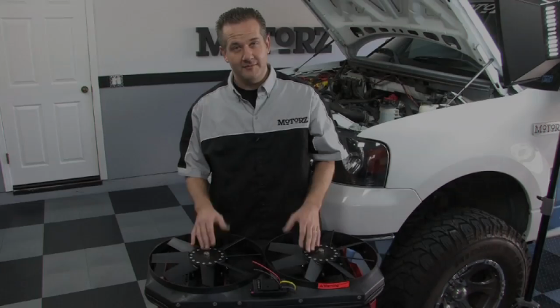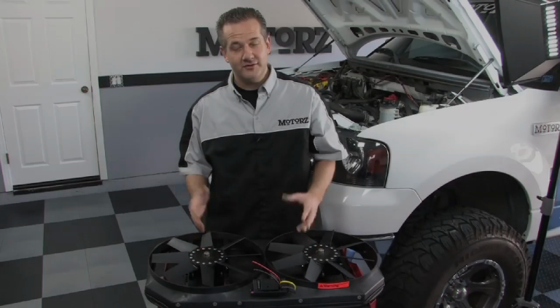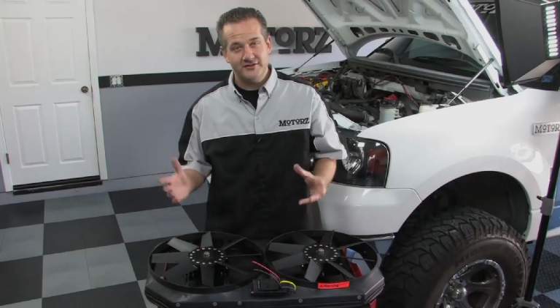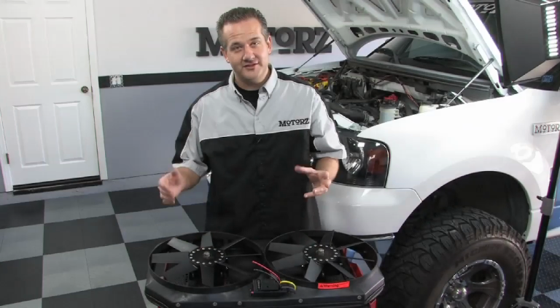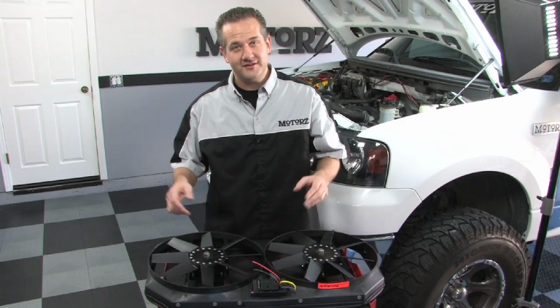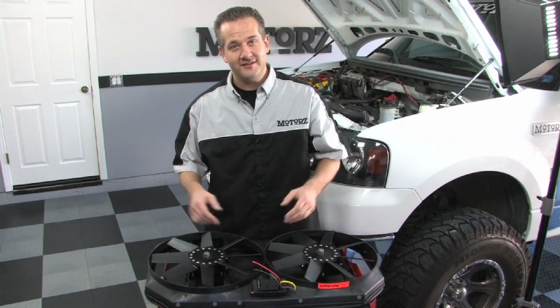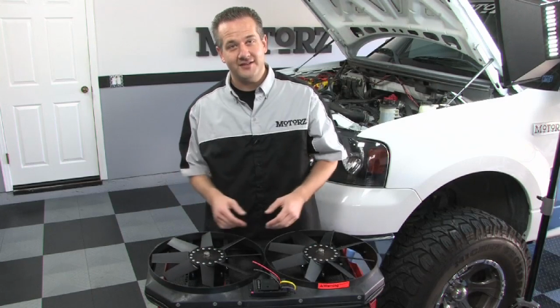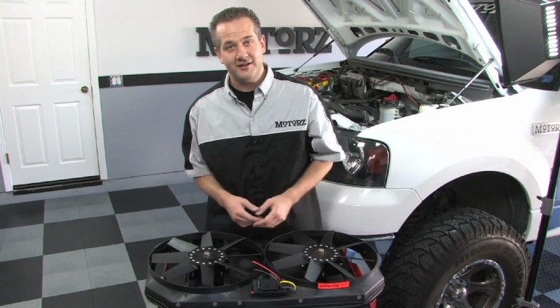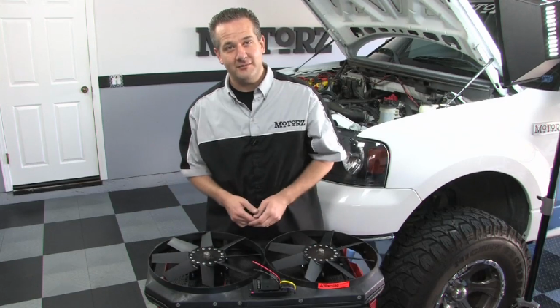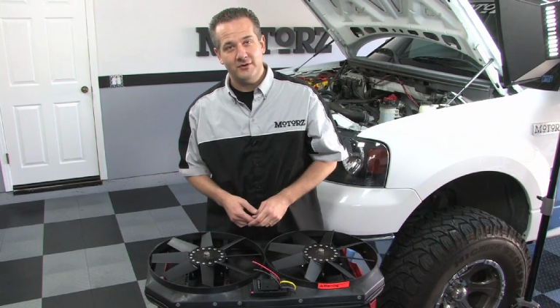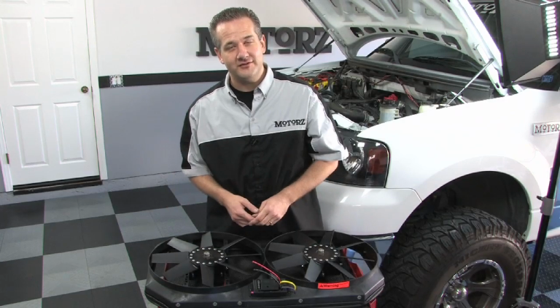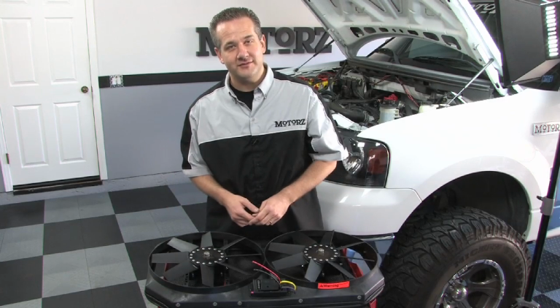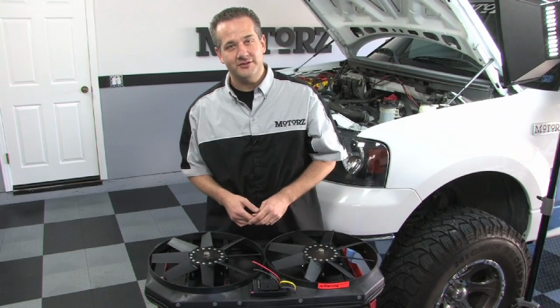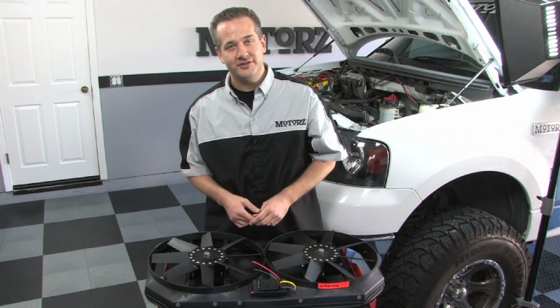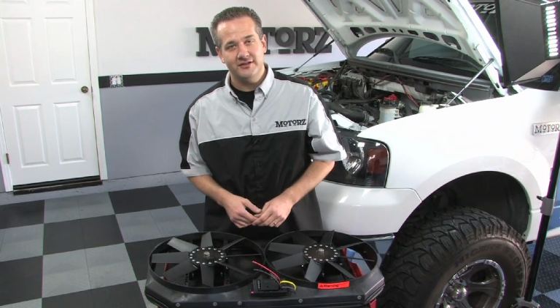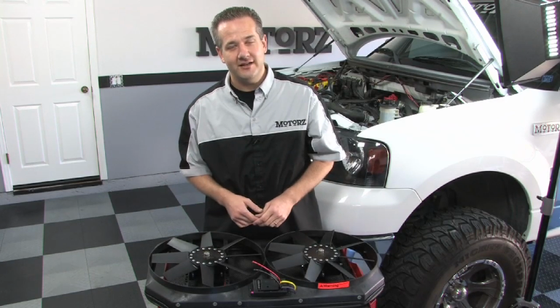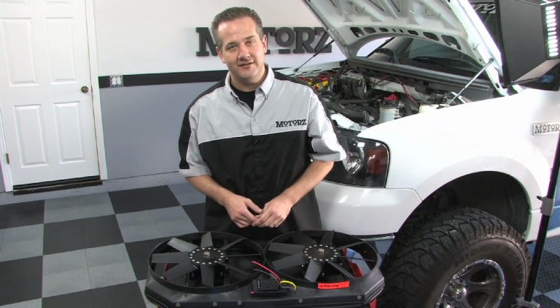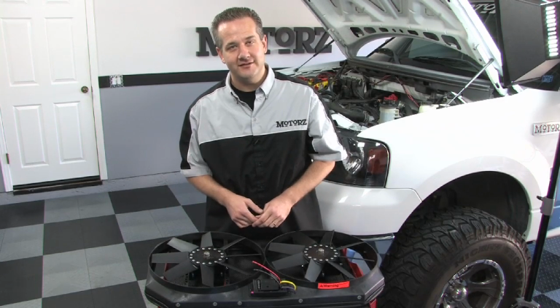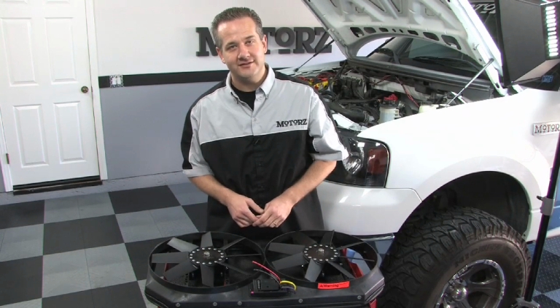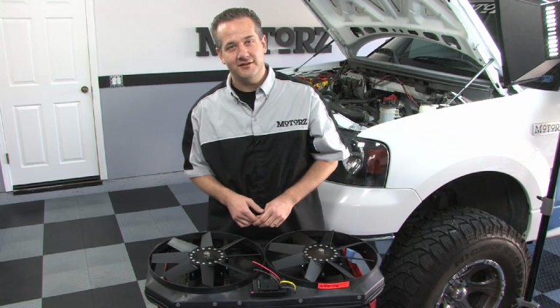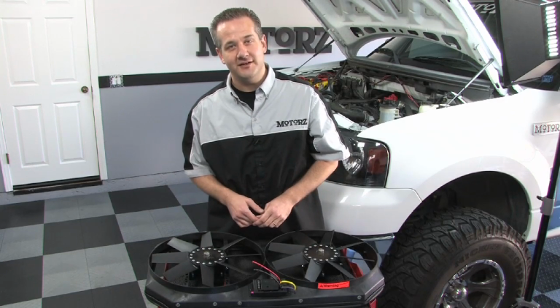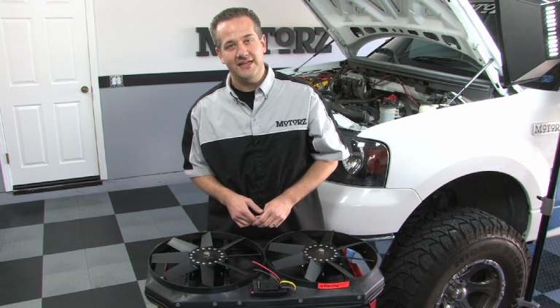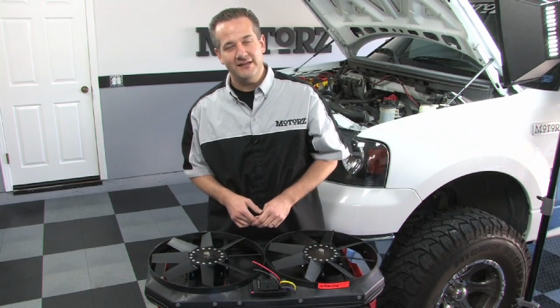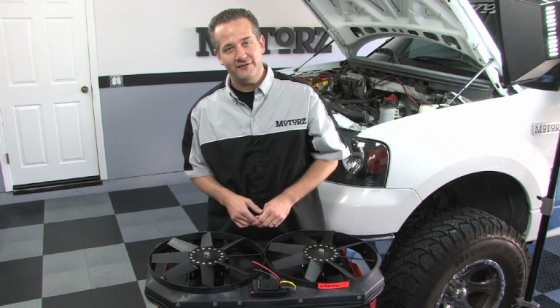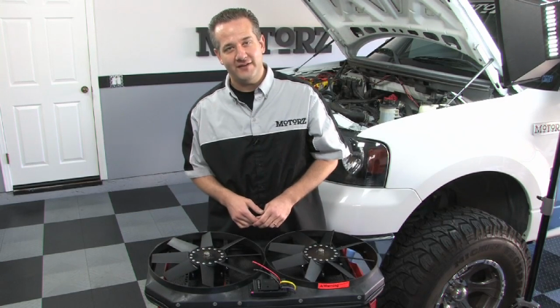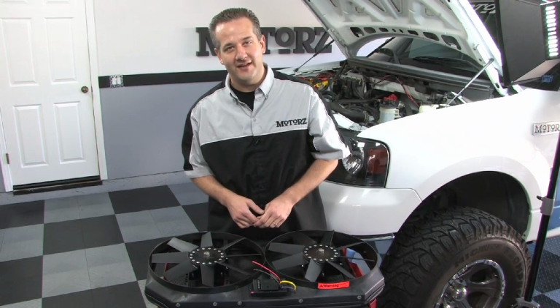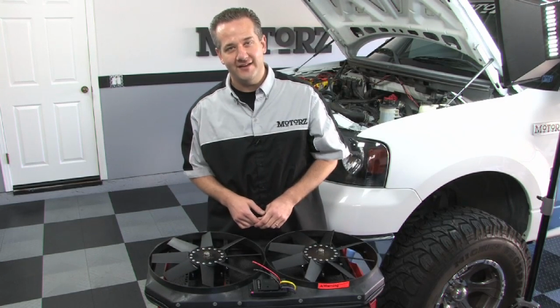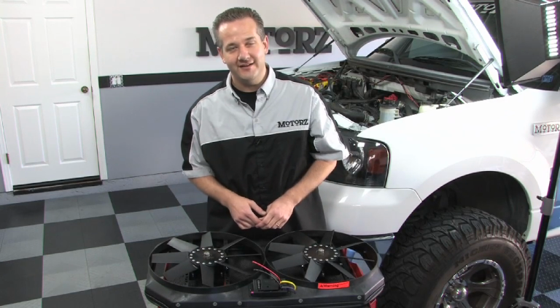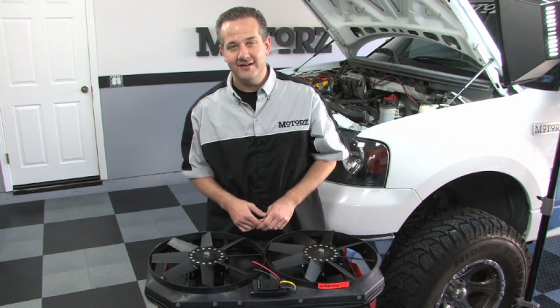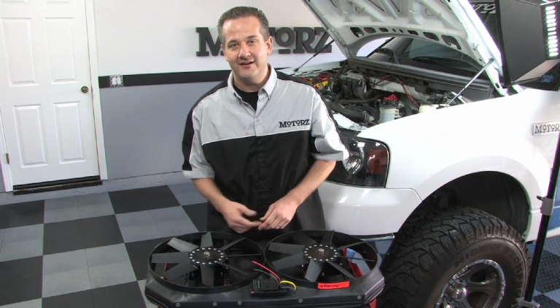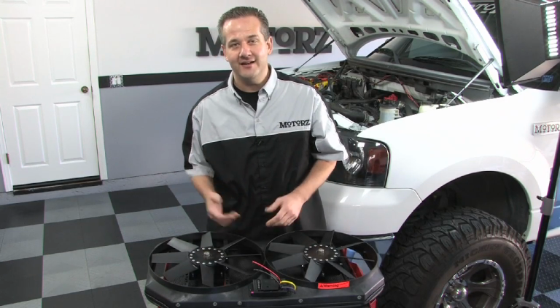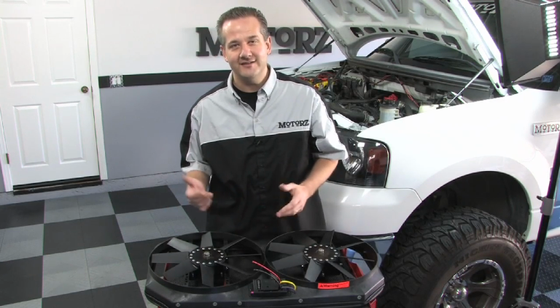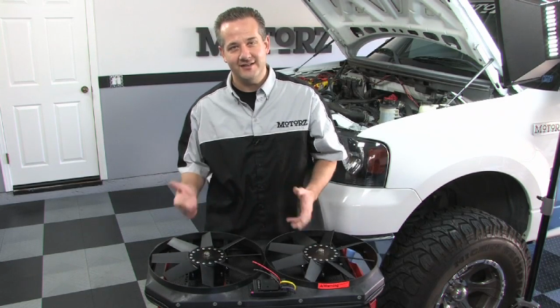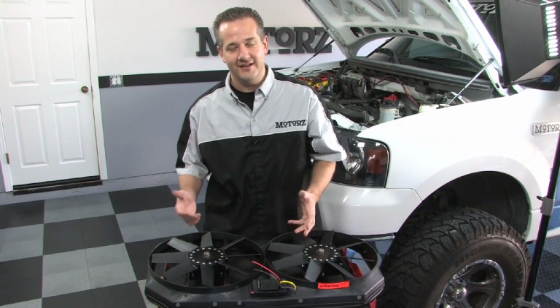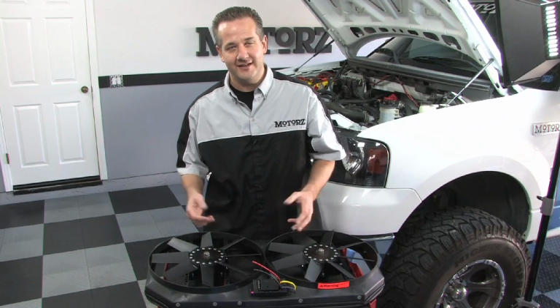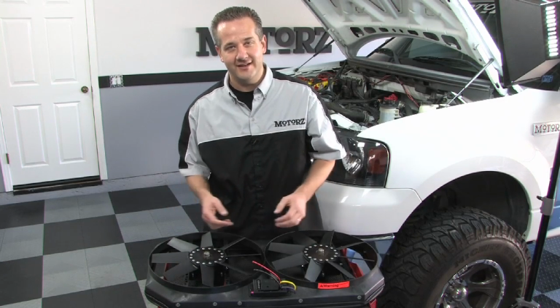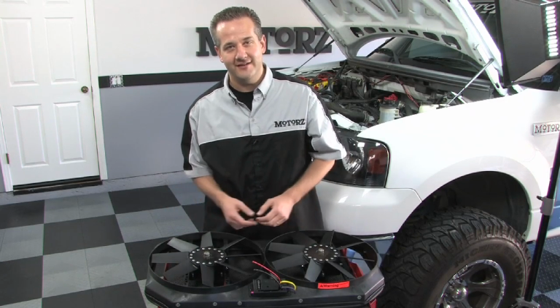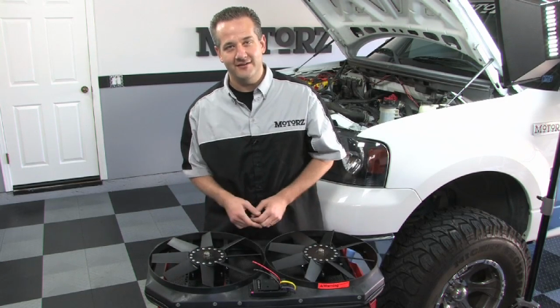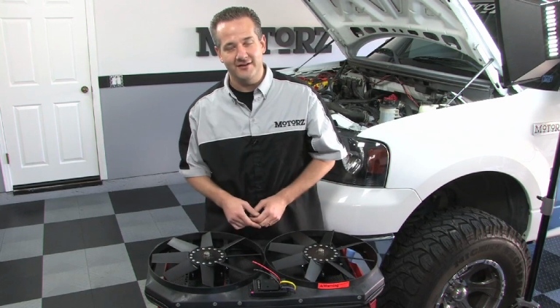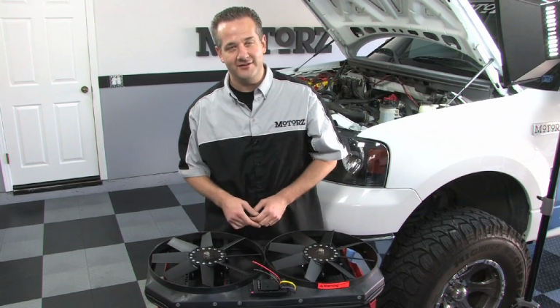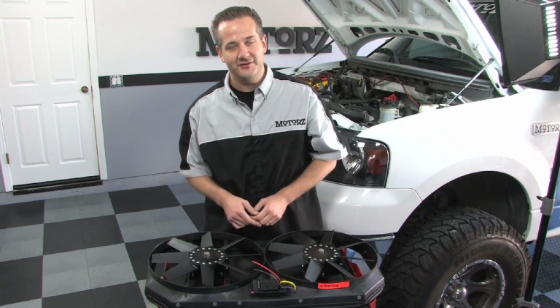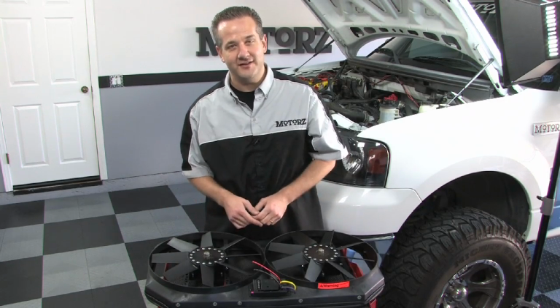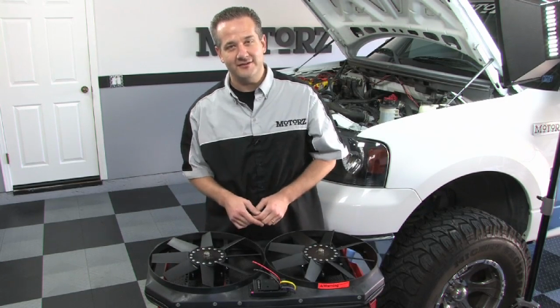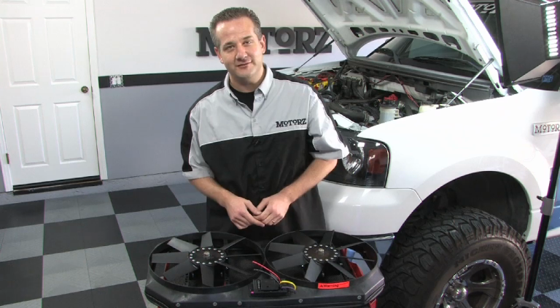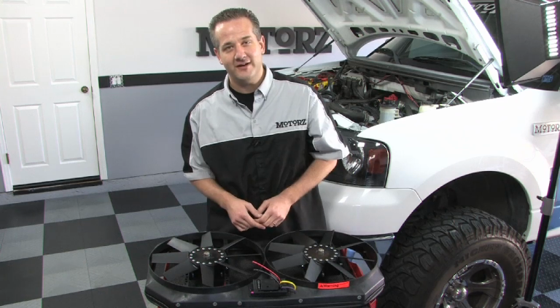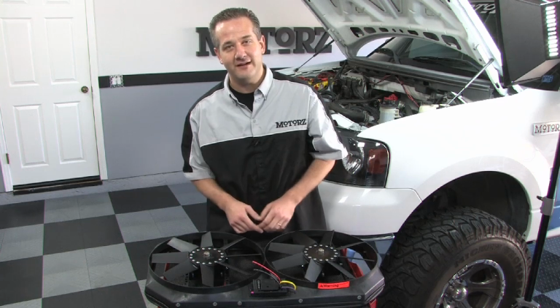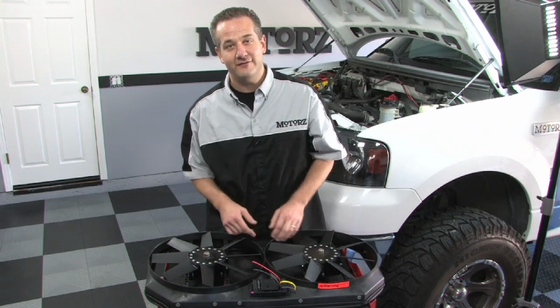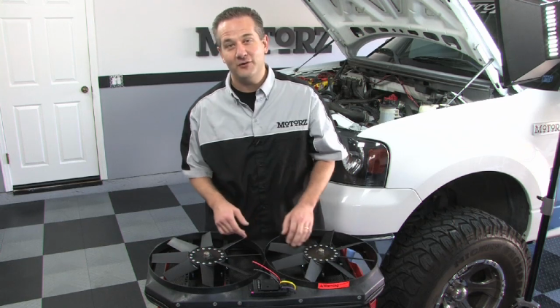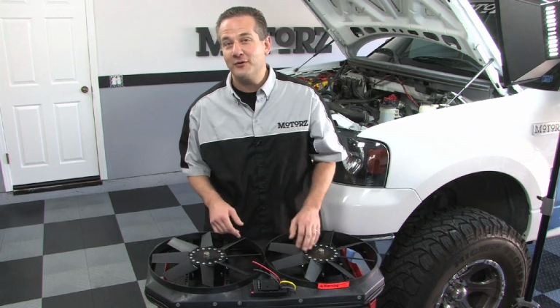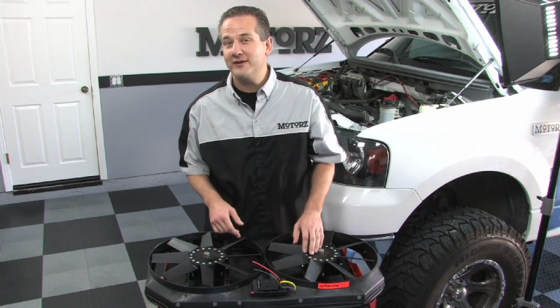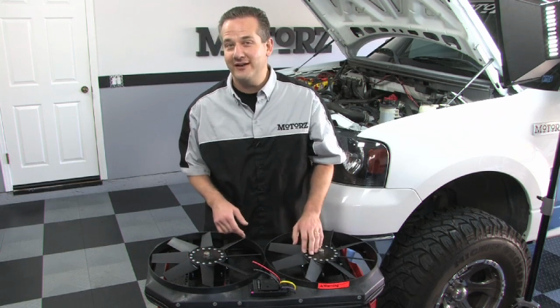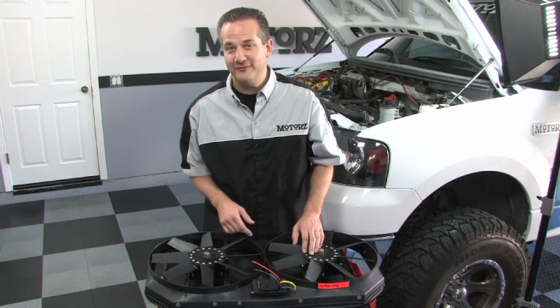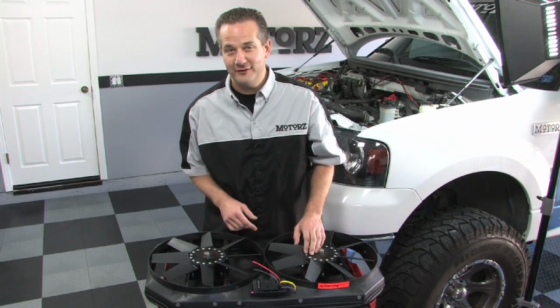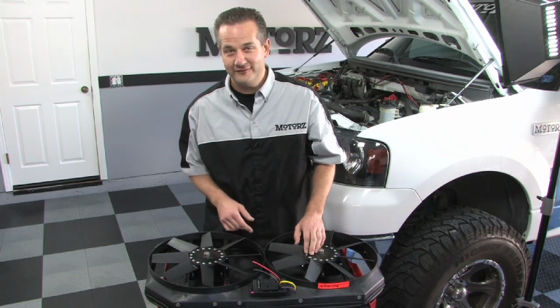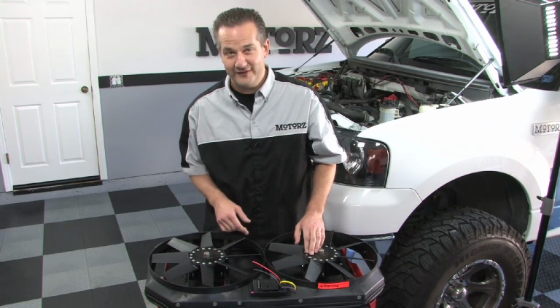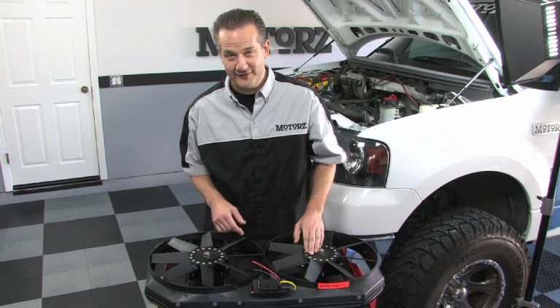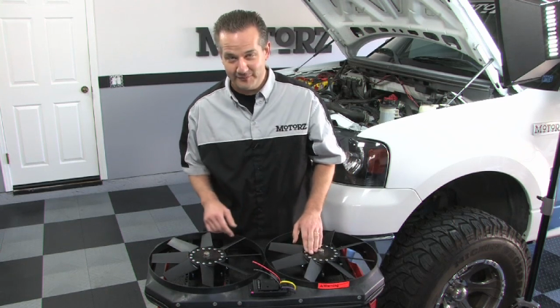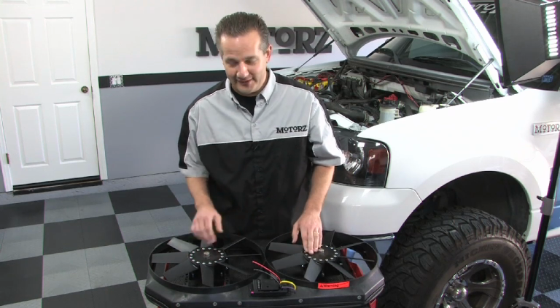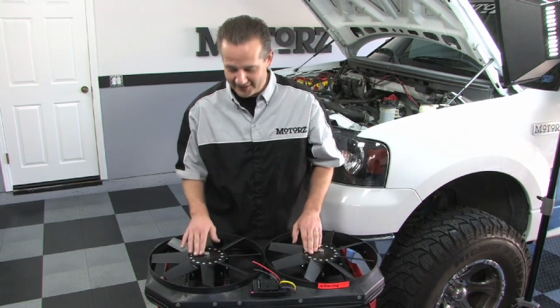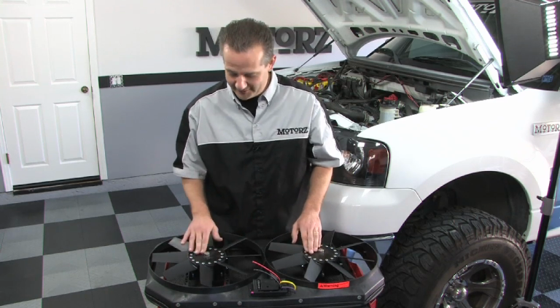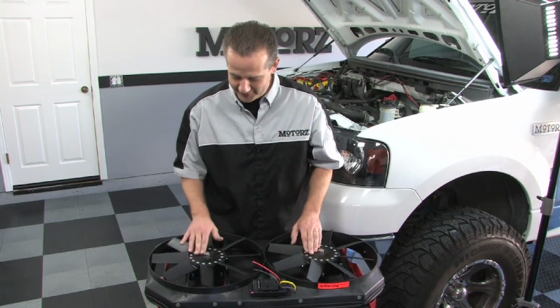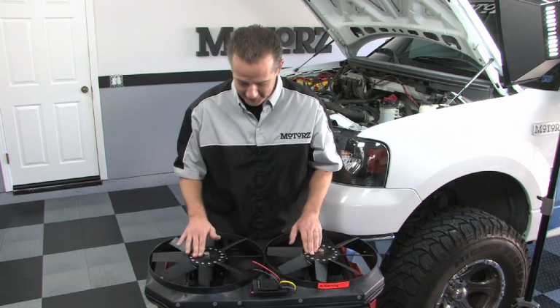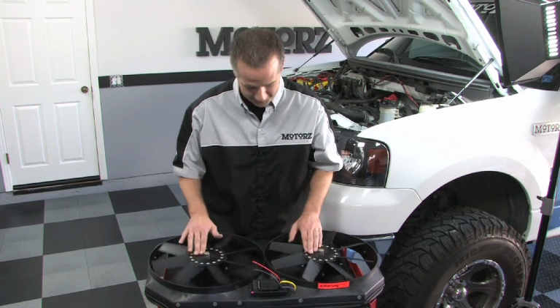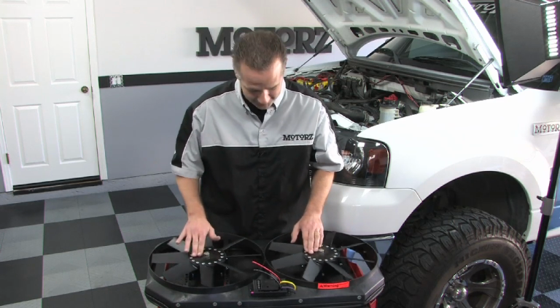I'm Chris Duke and today on Motors I'm going to show you how to install an E-Fan and an air intake kit on a 2005 Ford F-150 pickup truck.